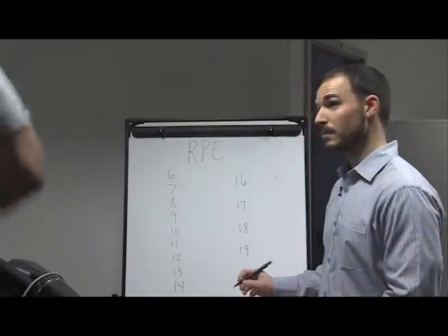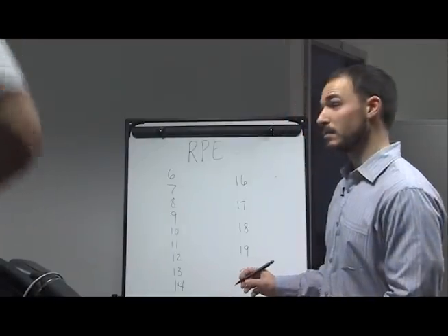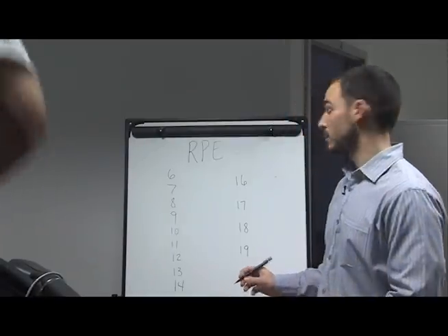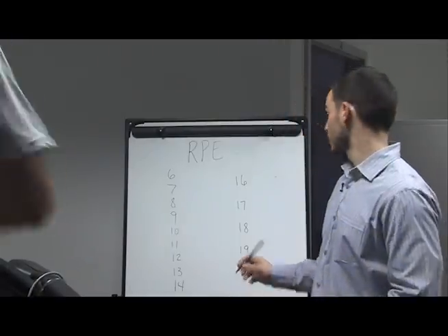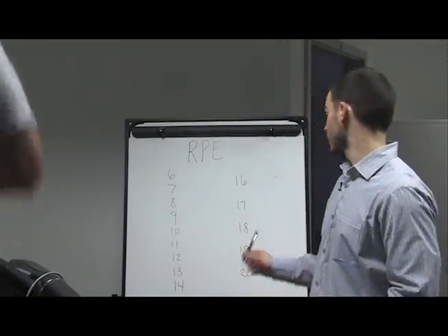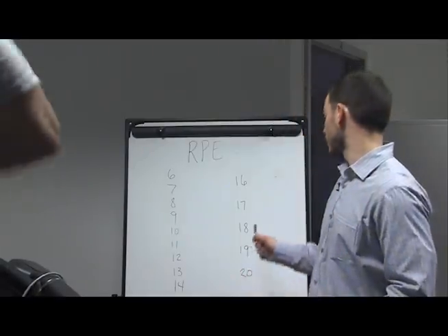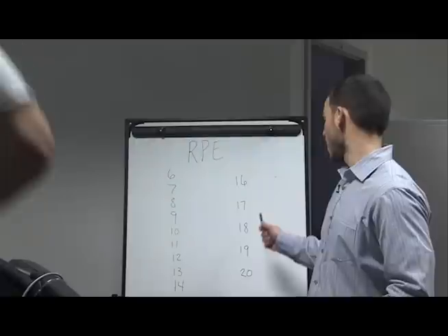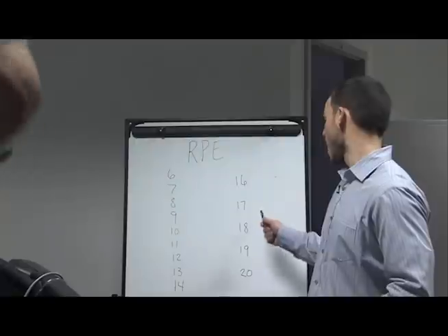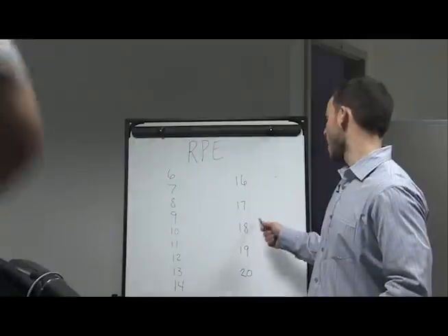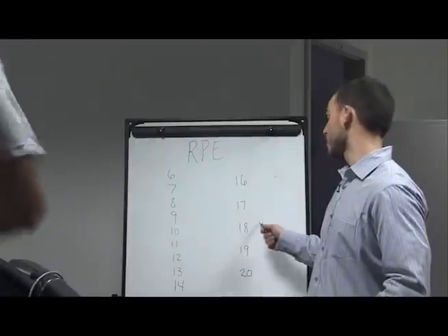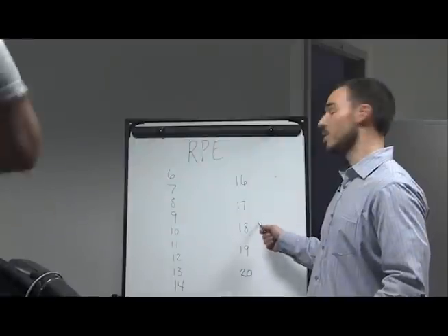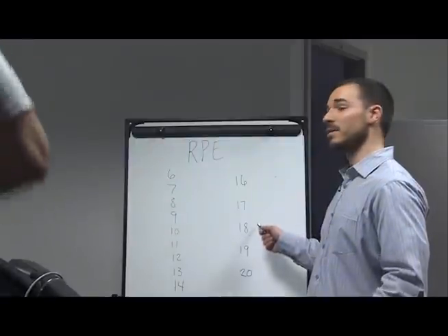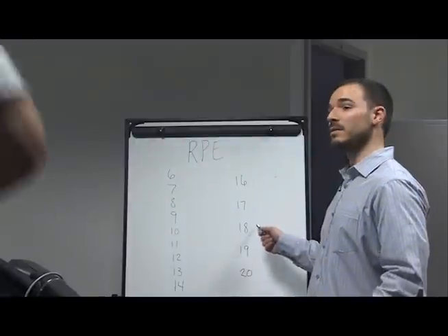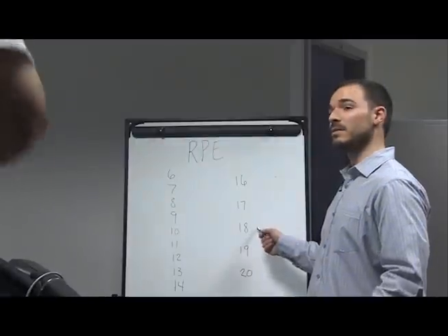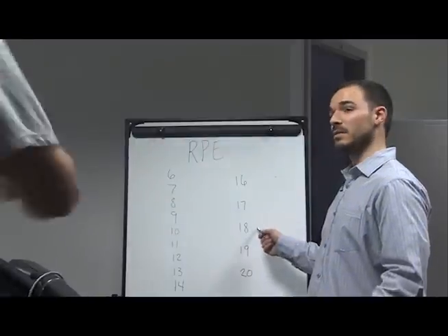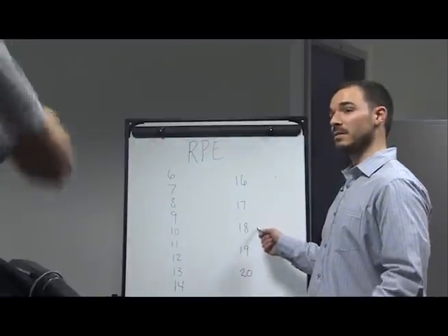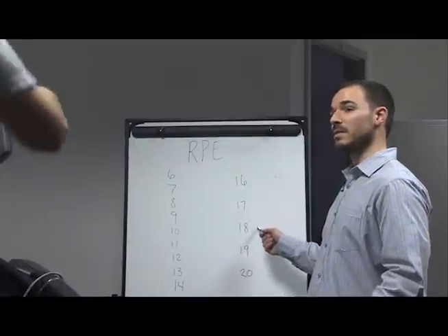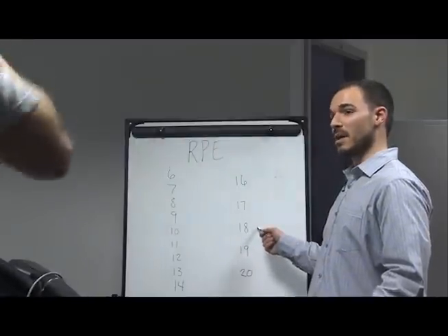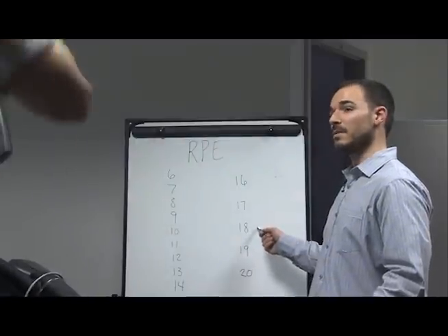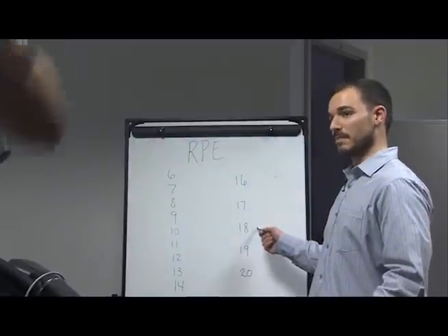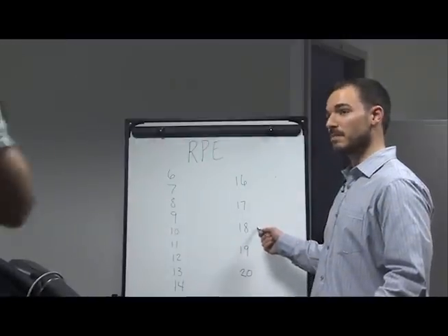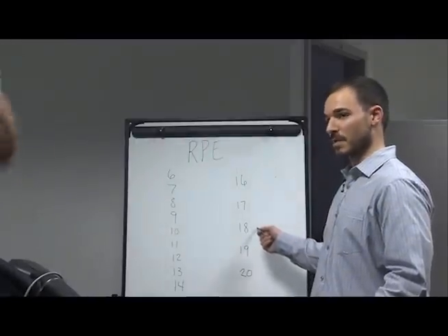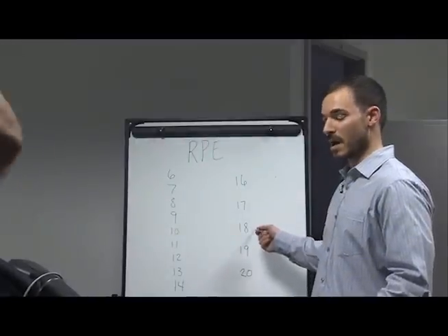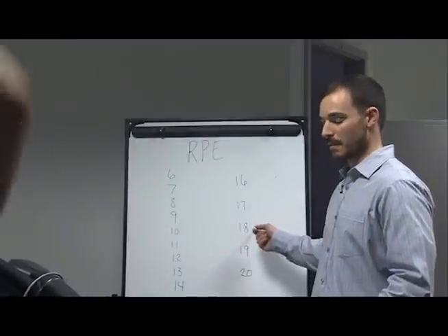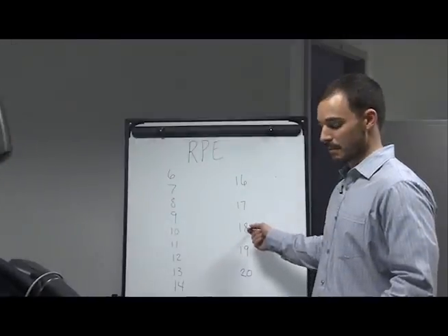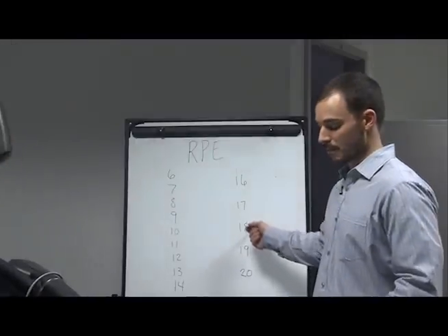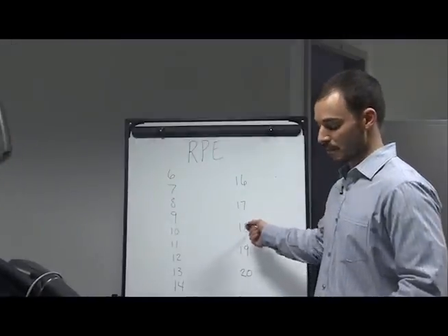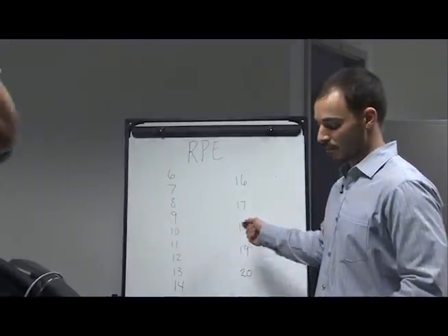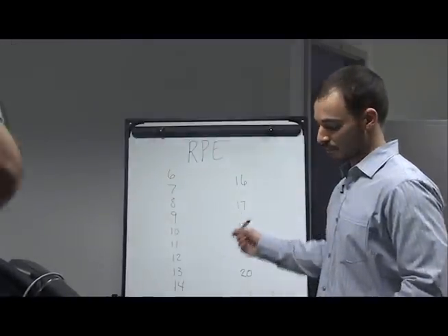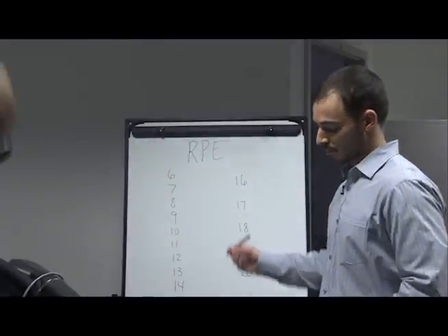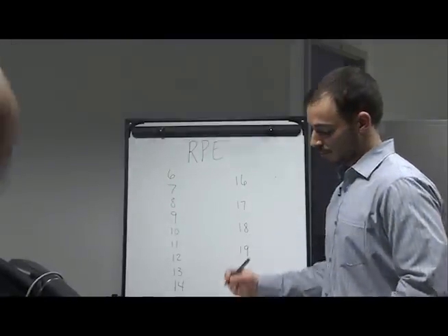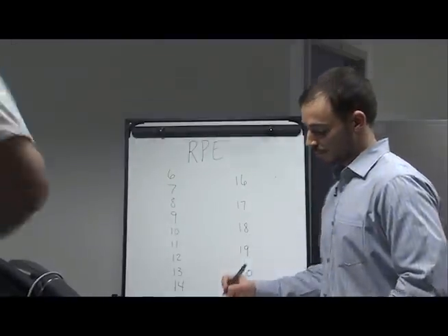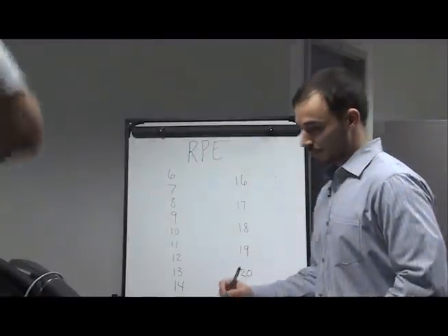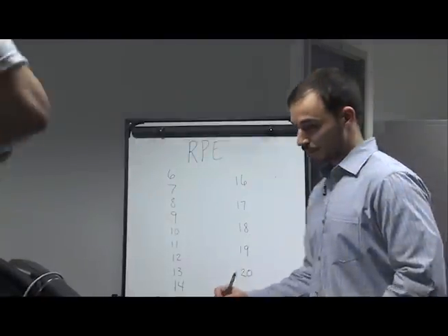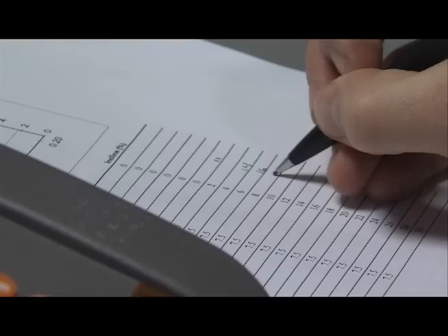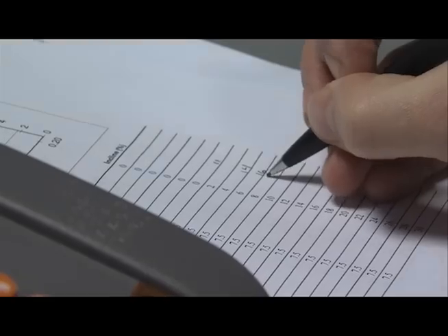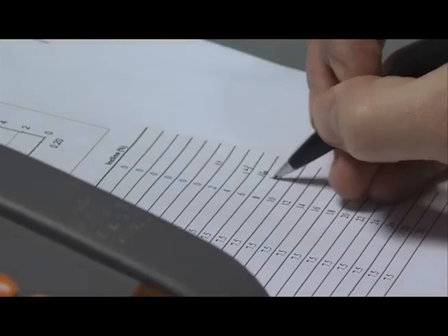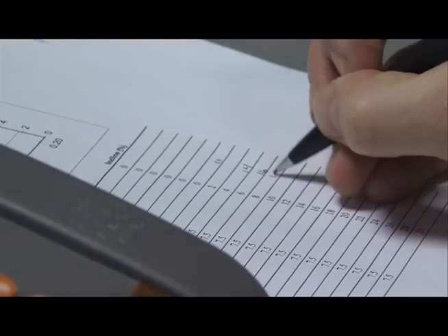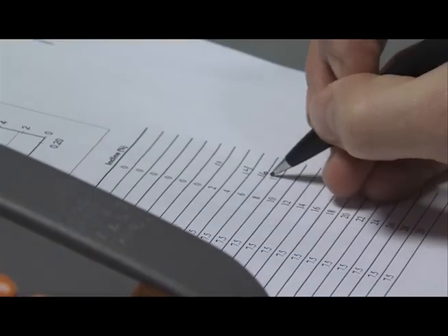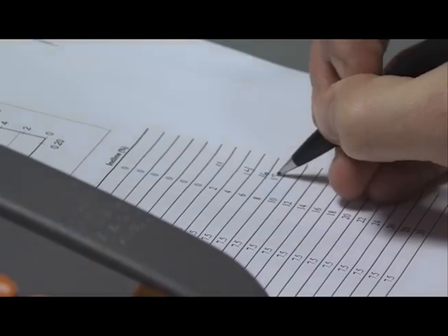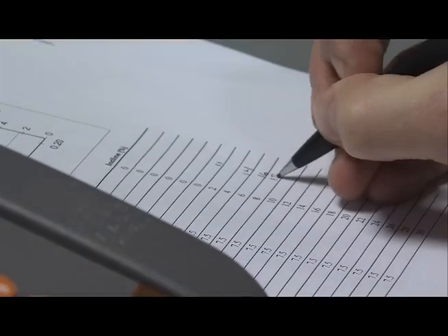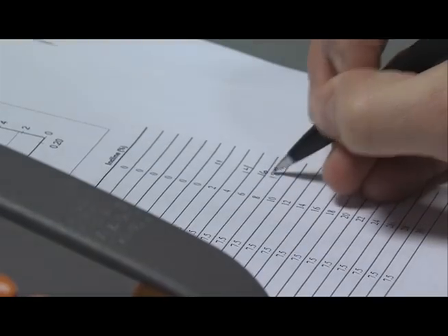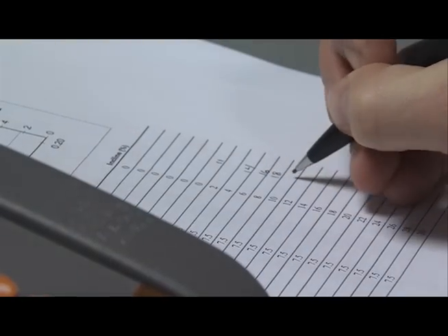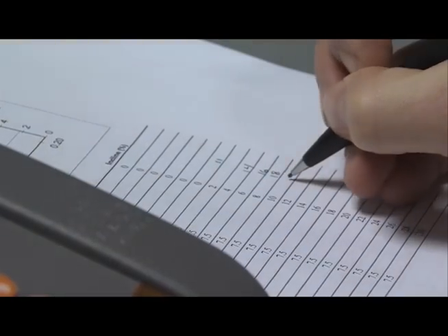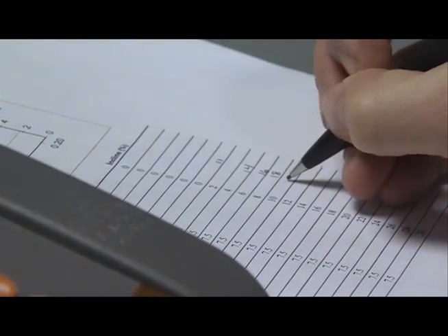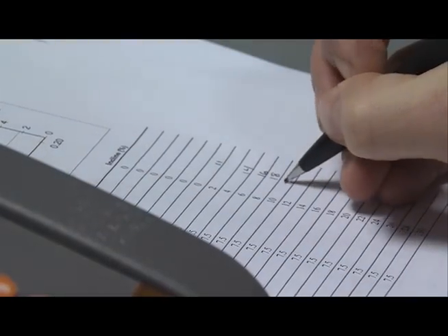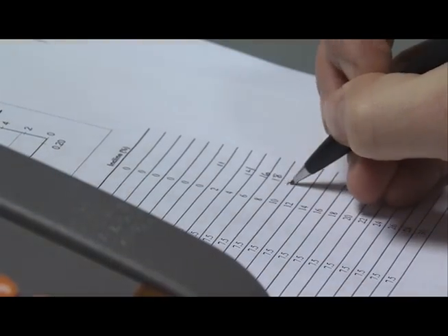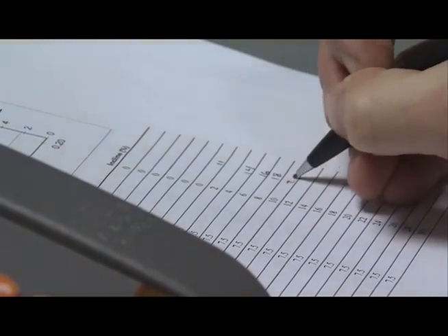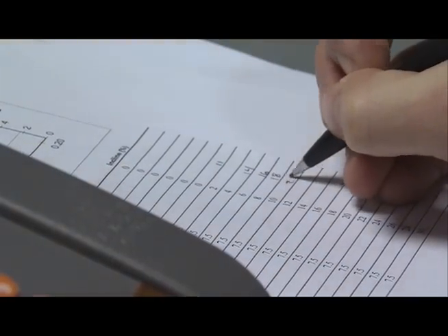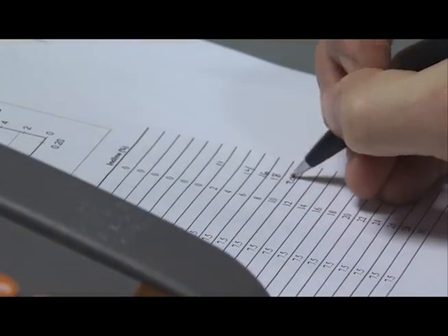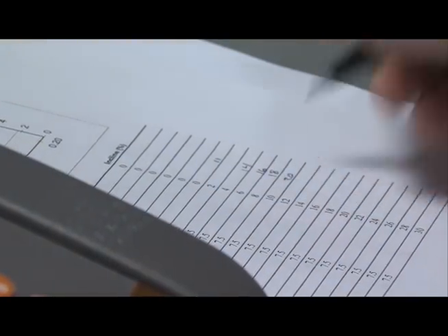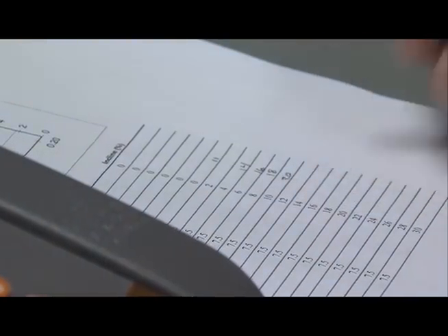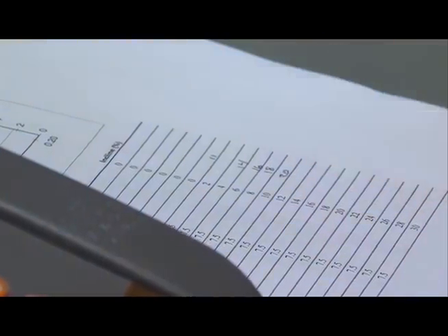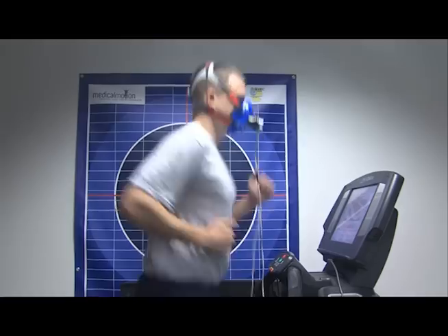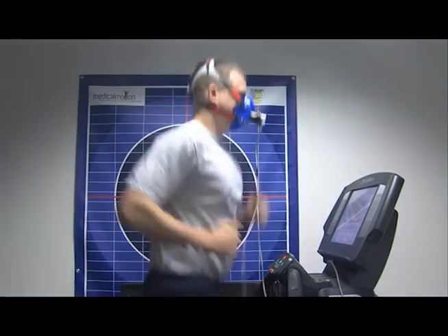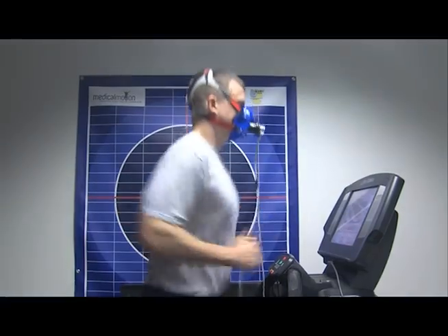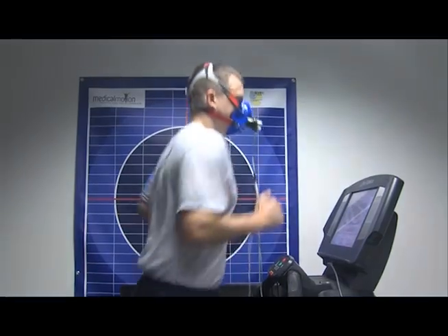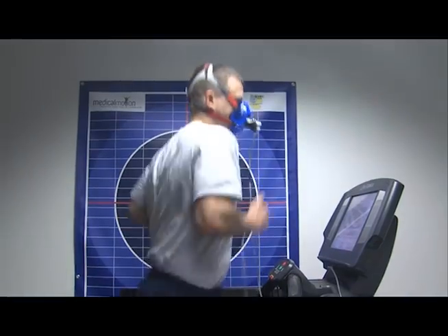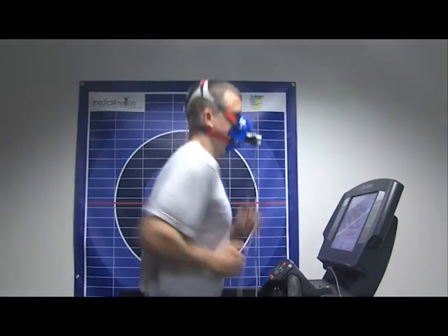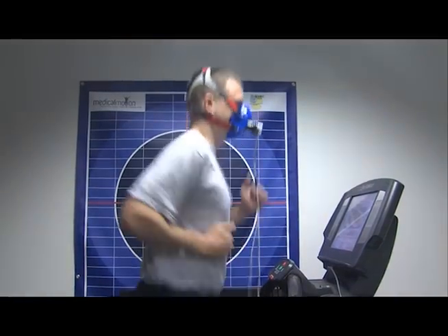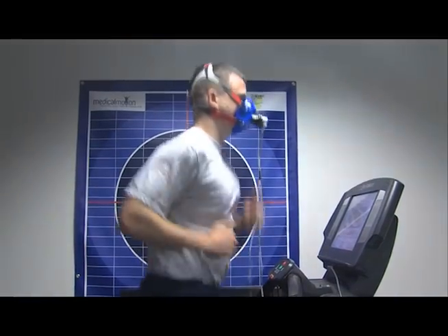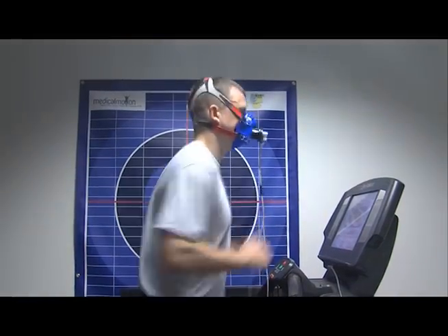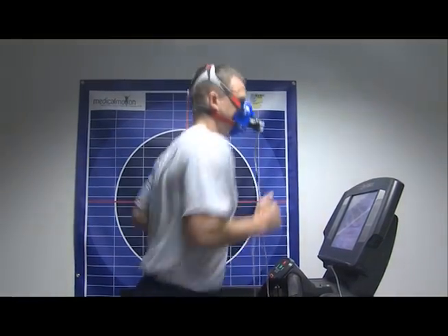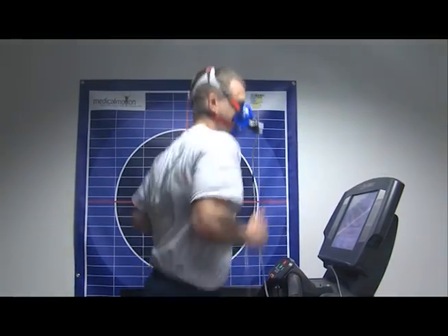At each minute, the test administrator inputs the speed and grade of the treadmill into a machine that calculates the percent of oxygen reaching your muscles.